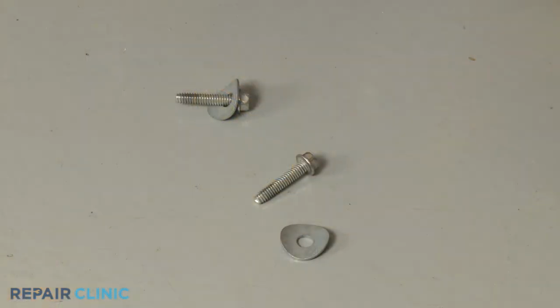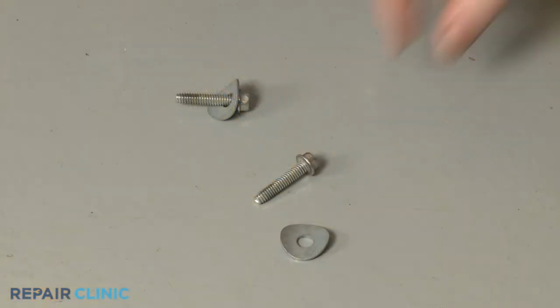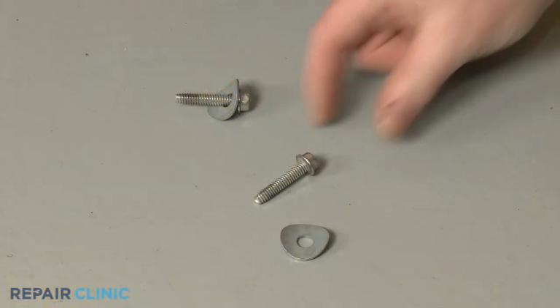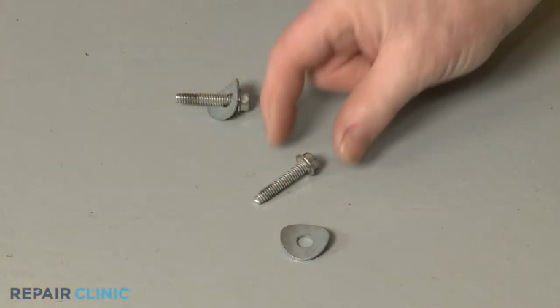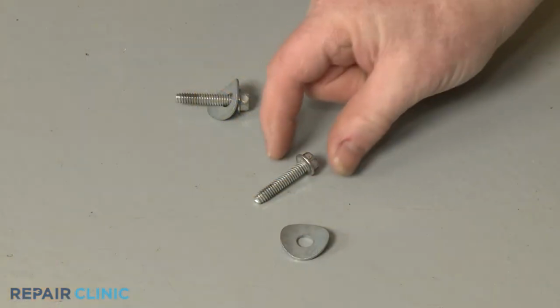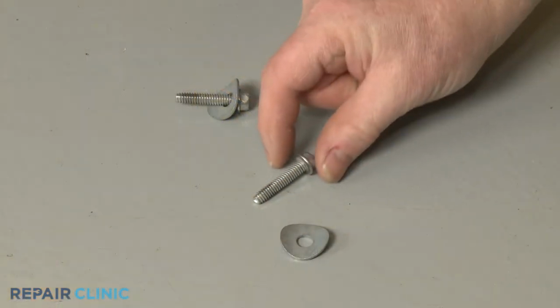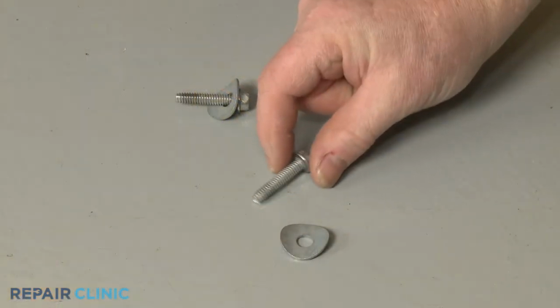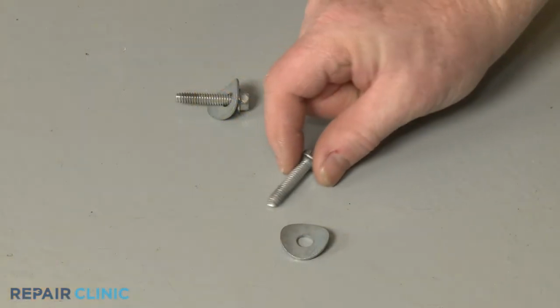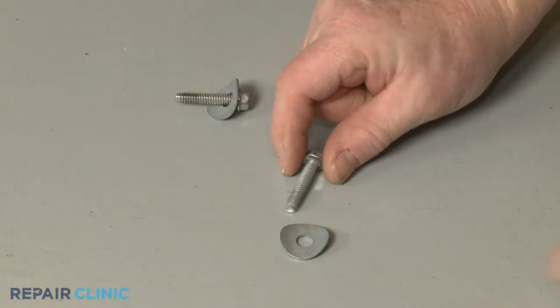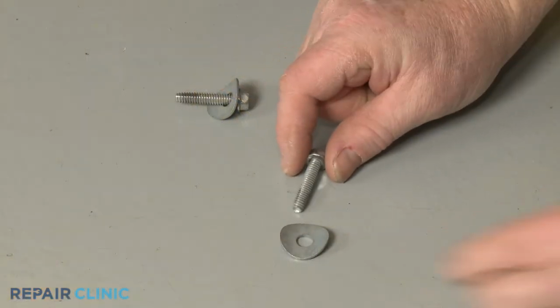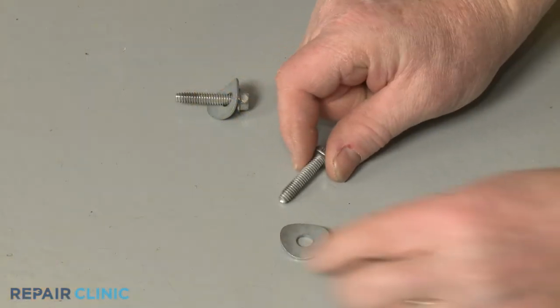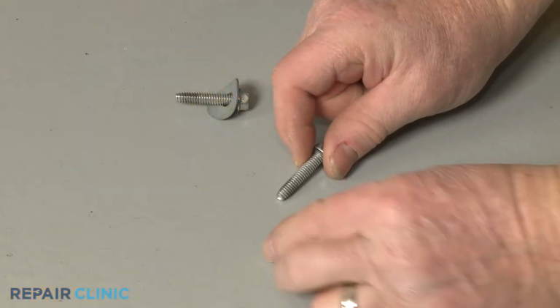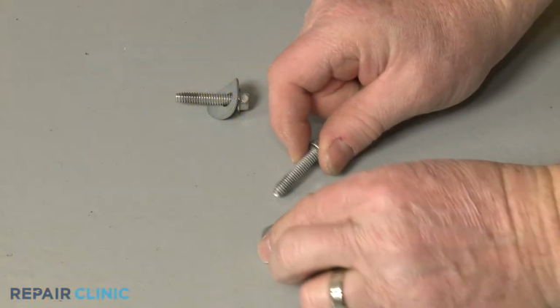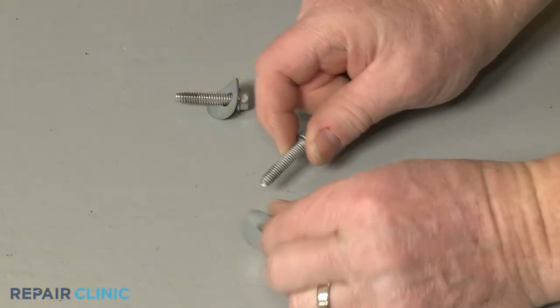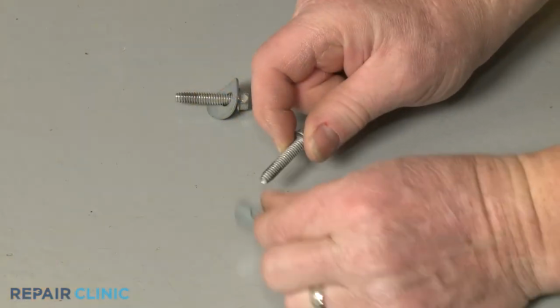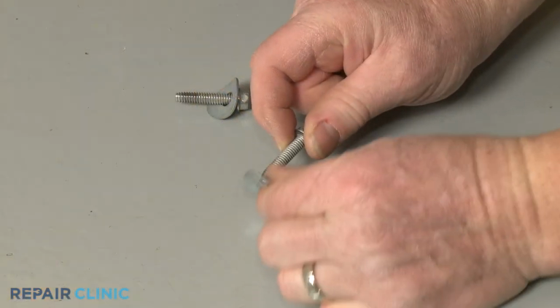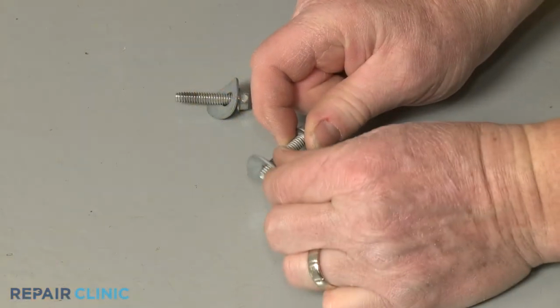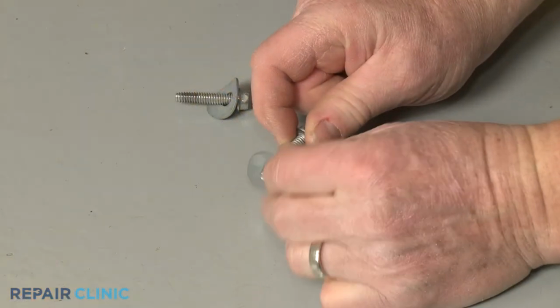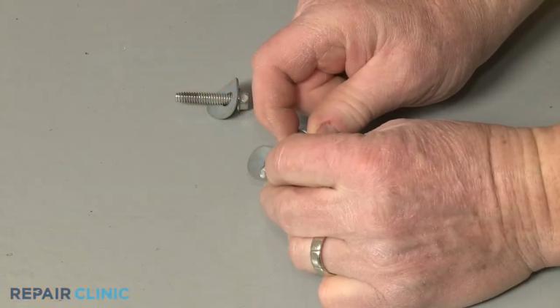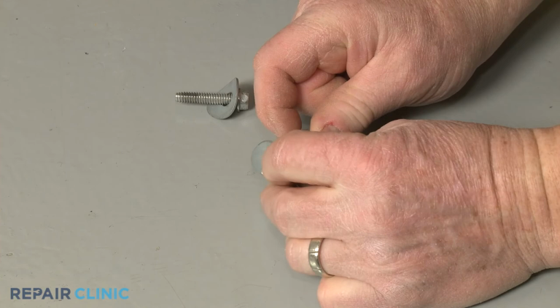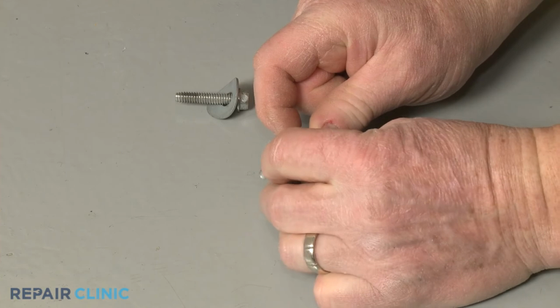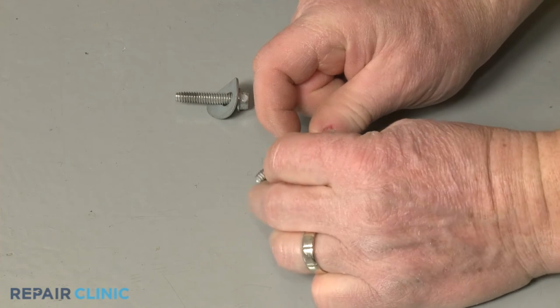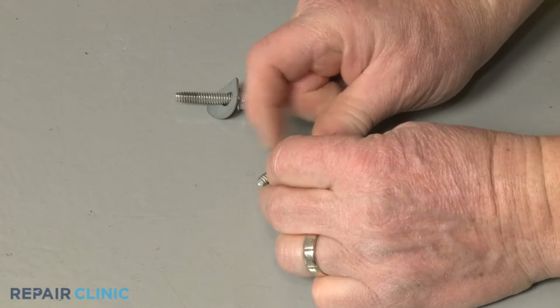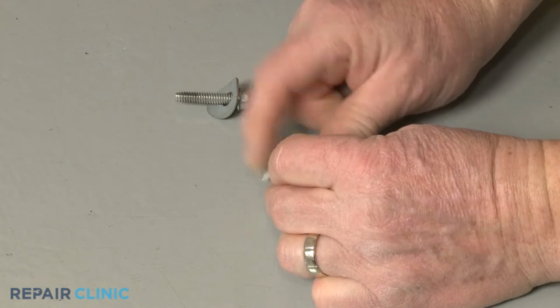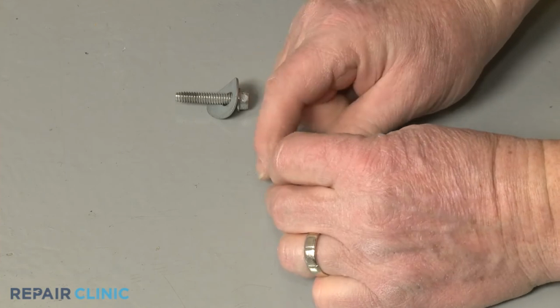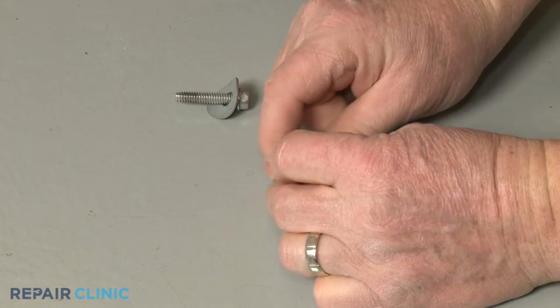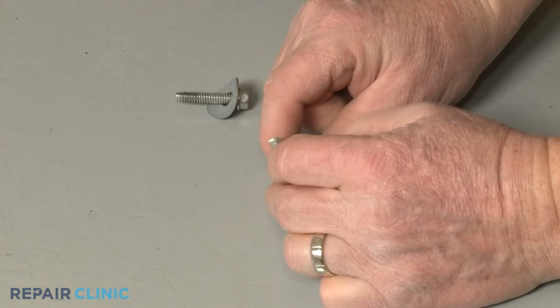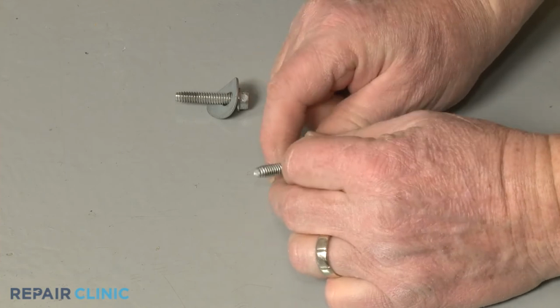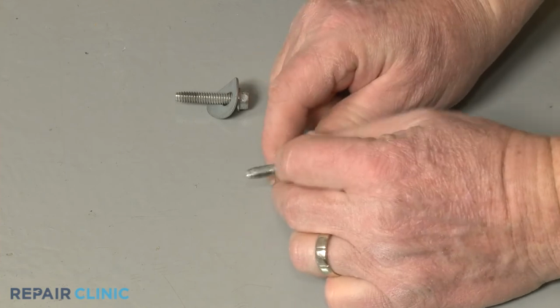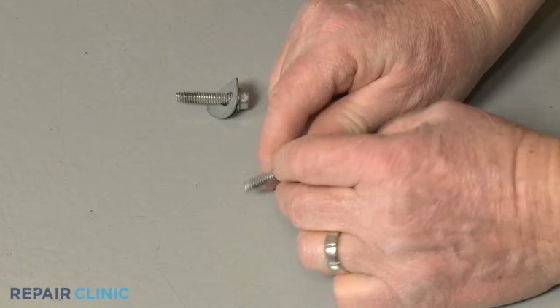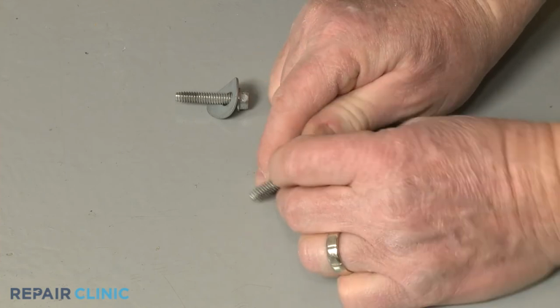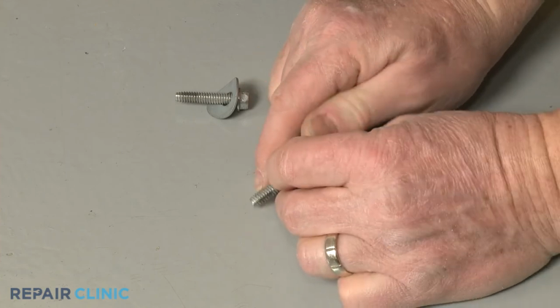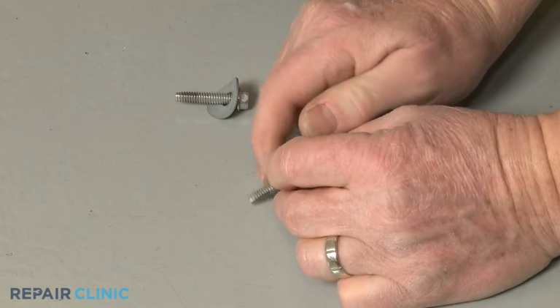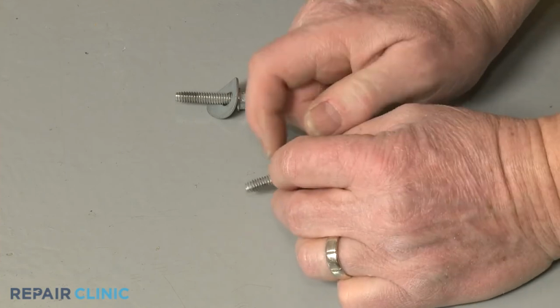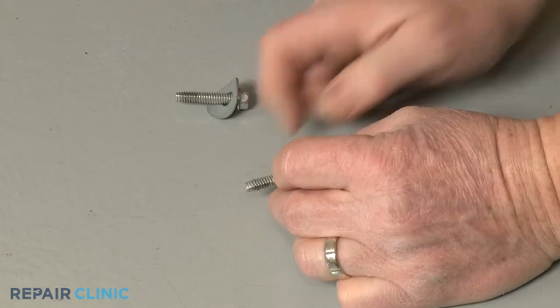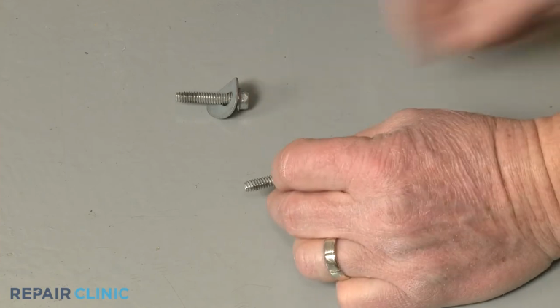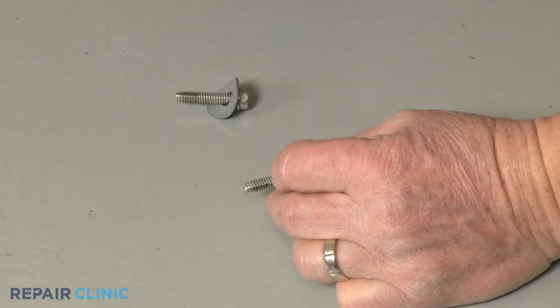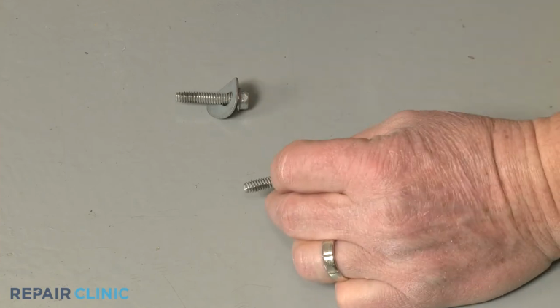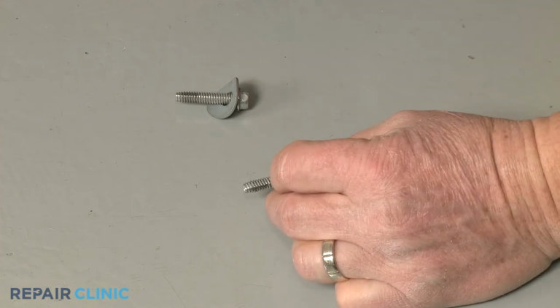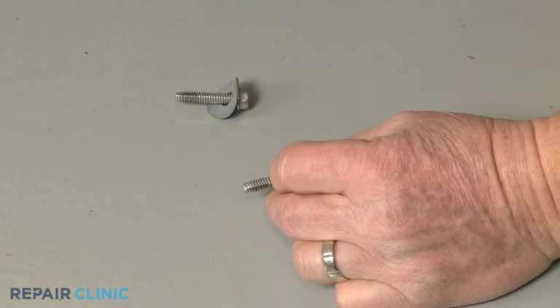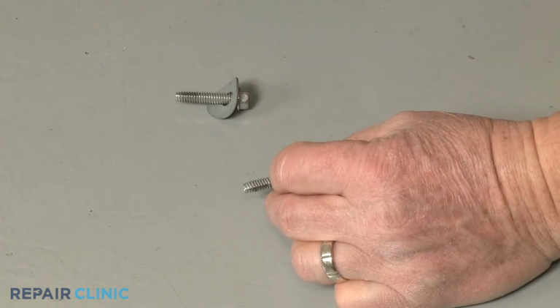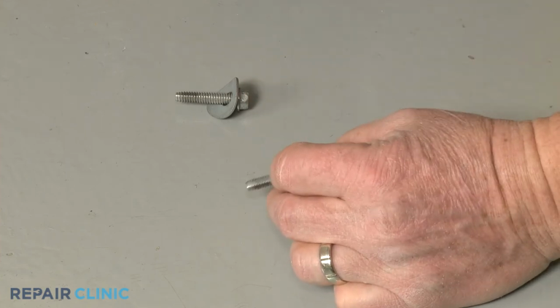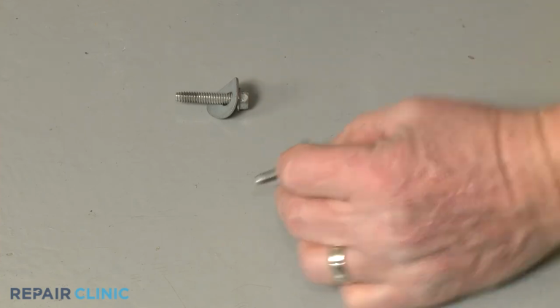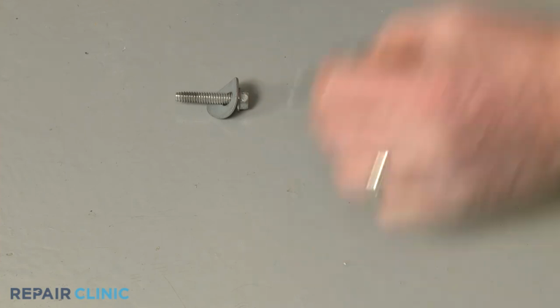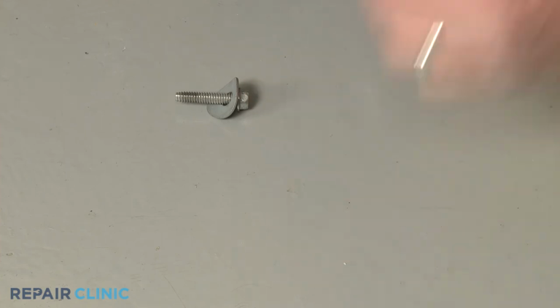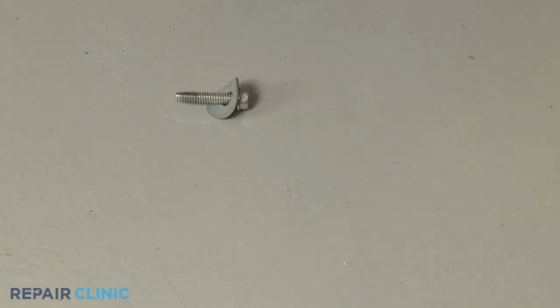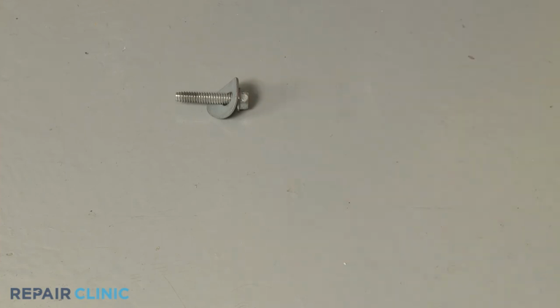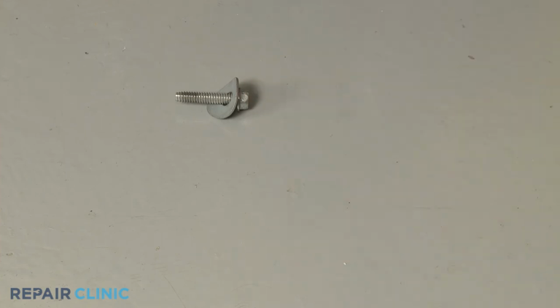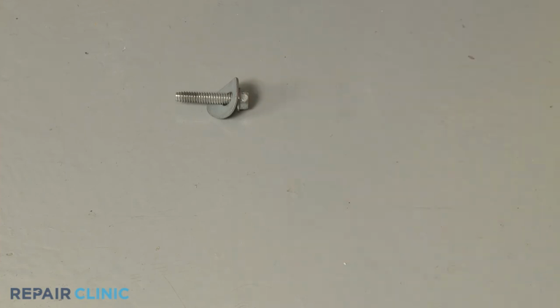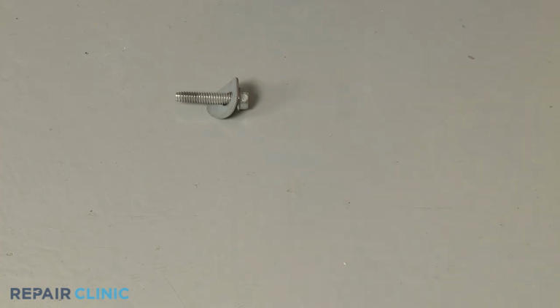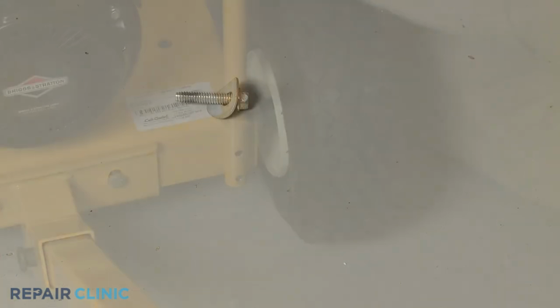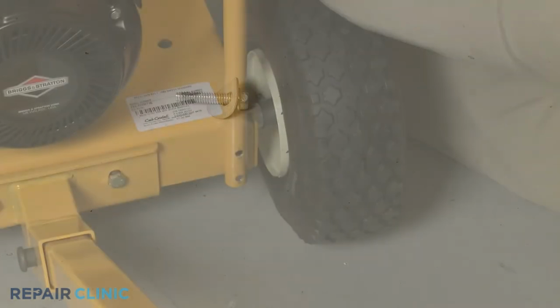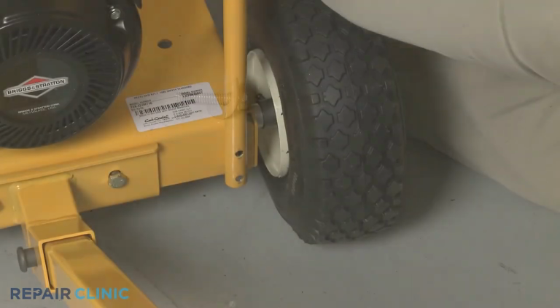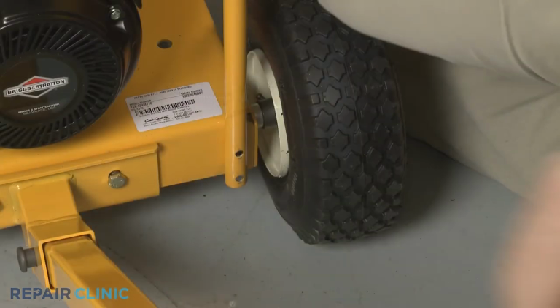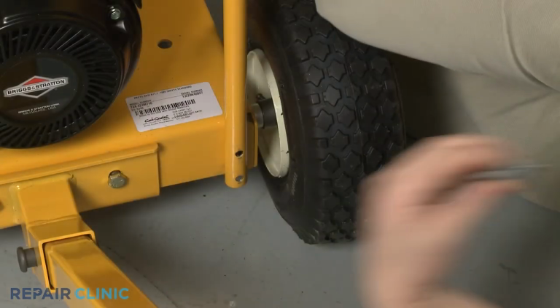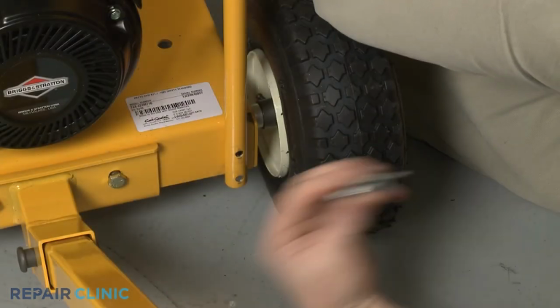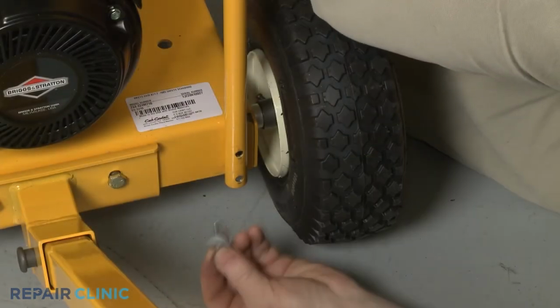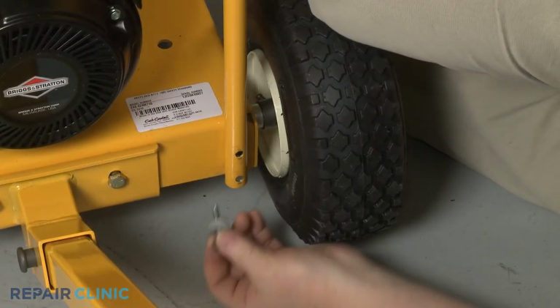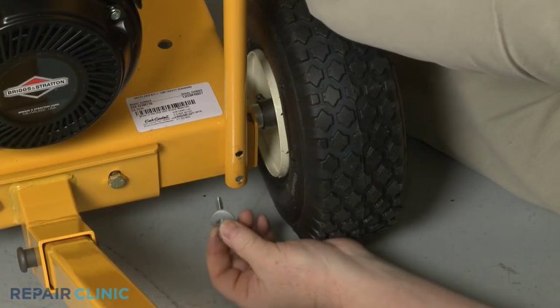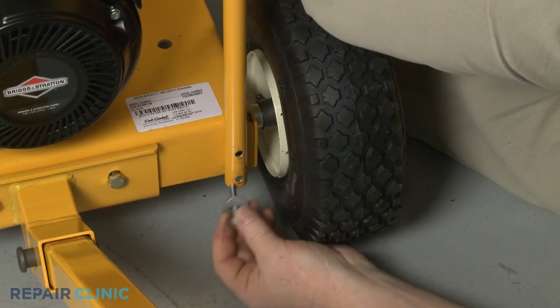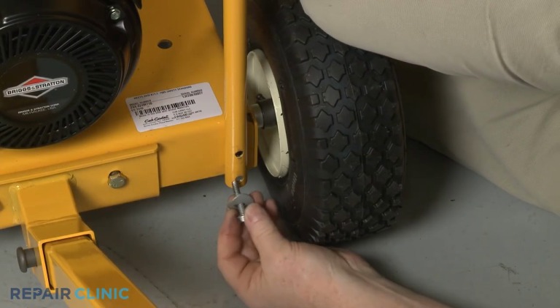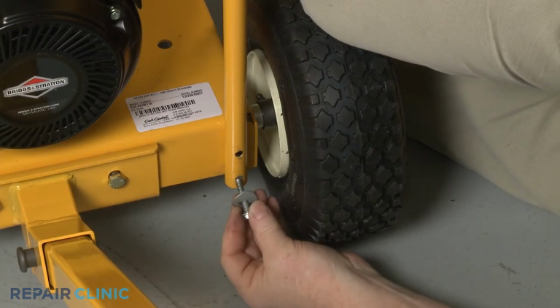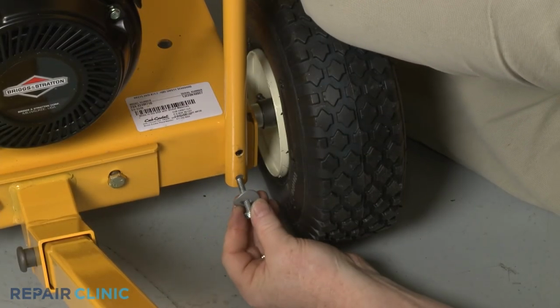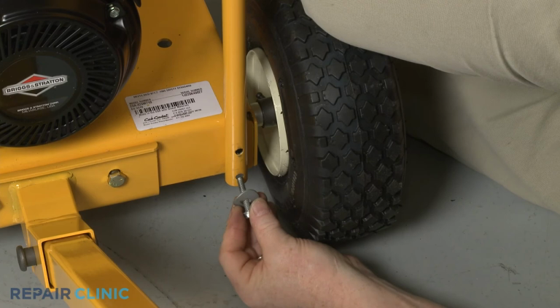Make sure the wave washers are intact on the chute support mounting bolts, then thread and tighten the bolts to secure the support to the base.